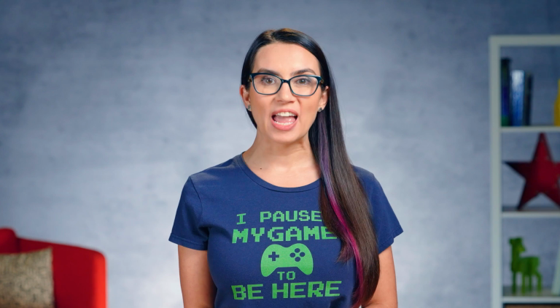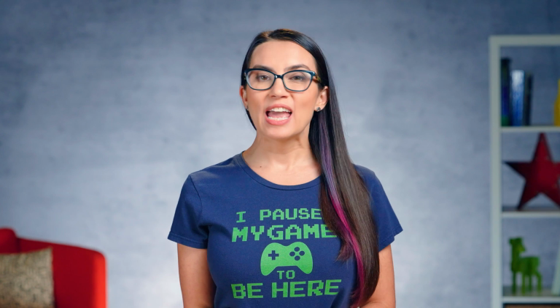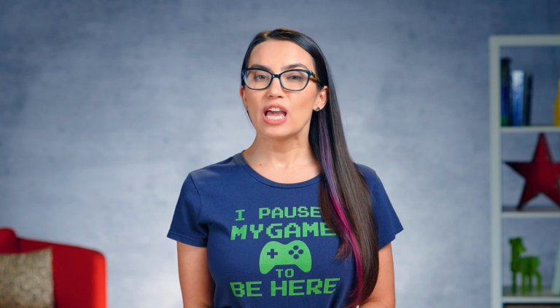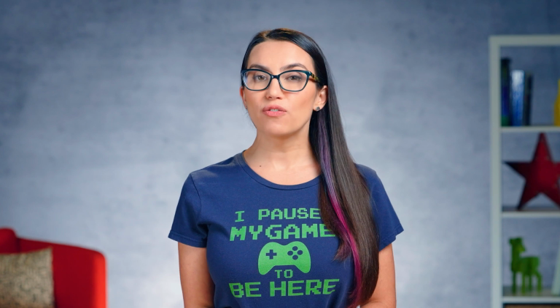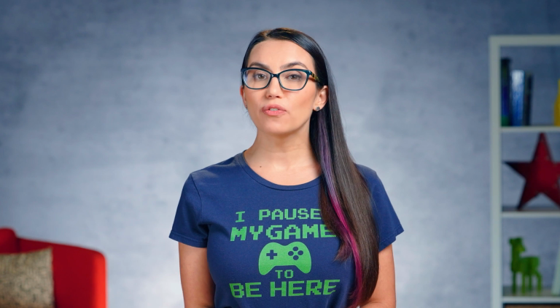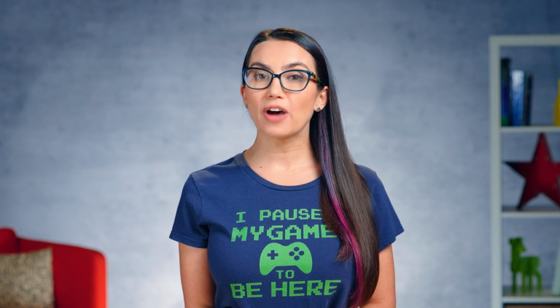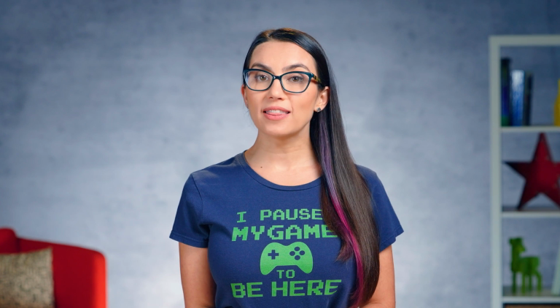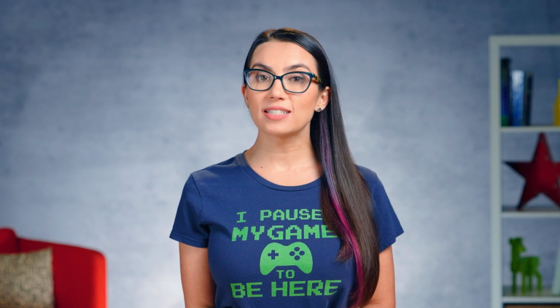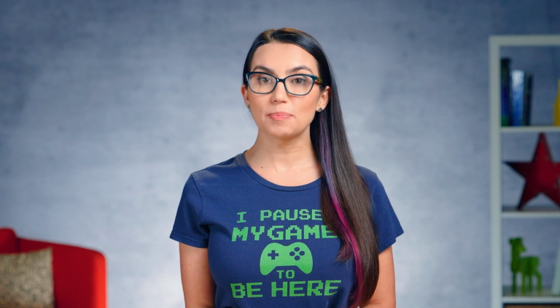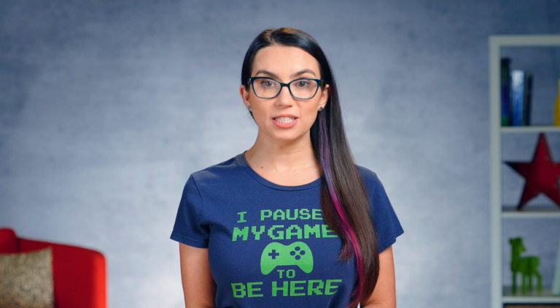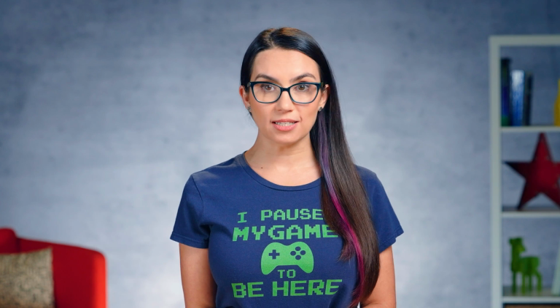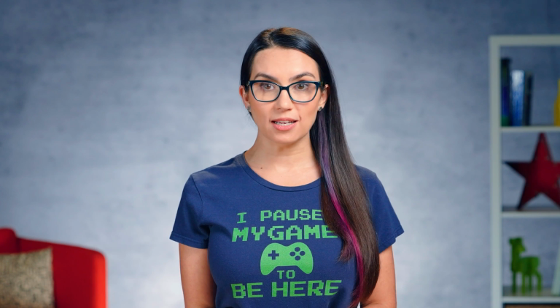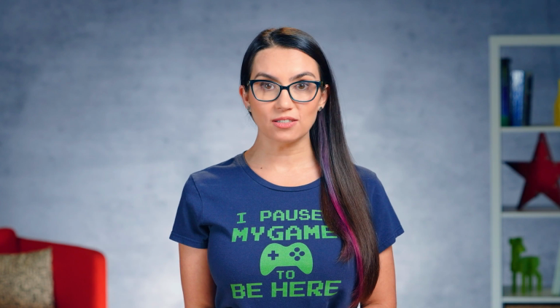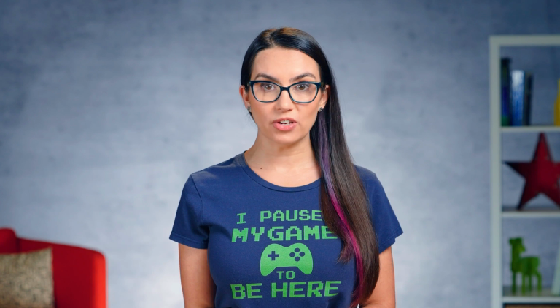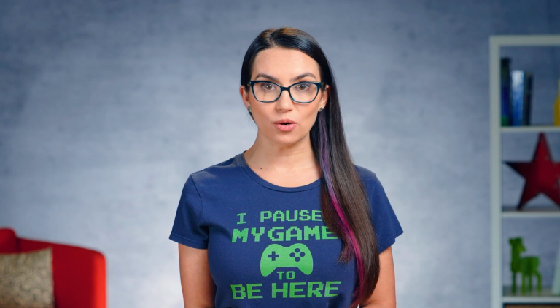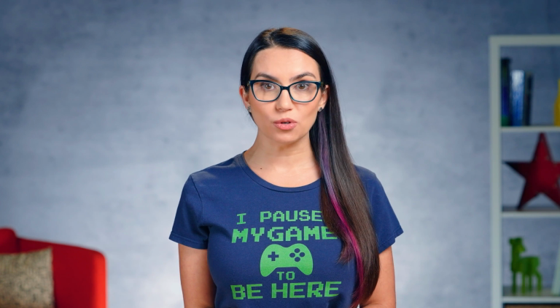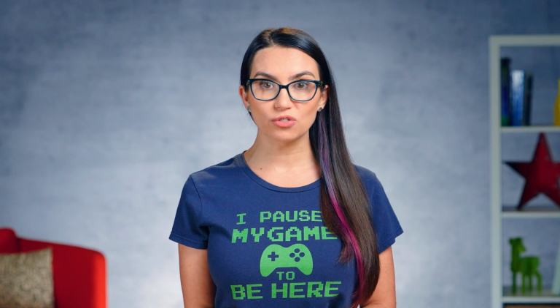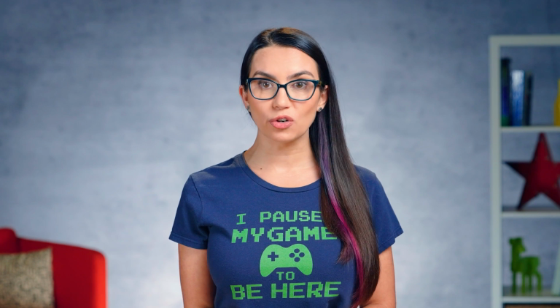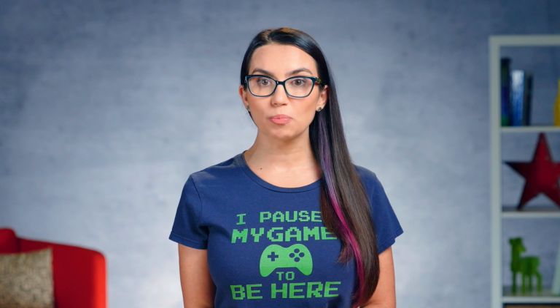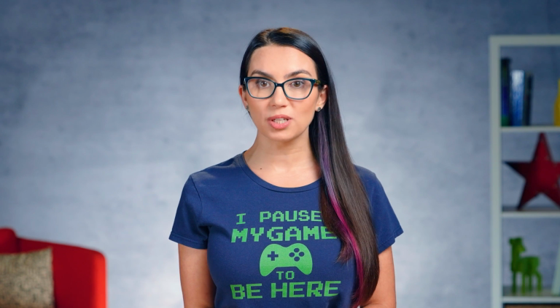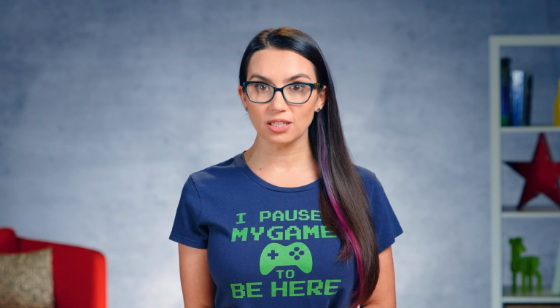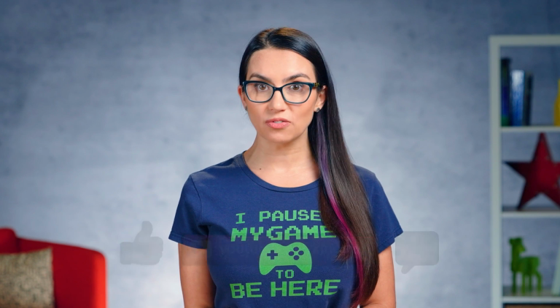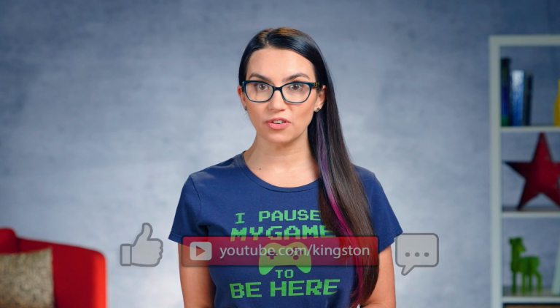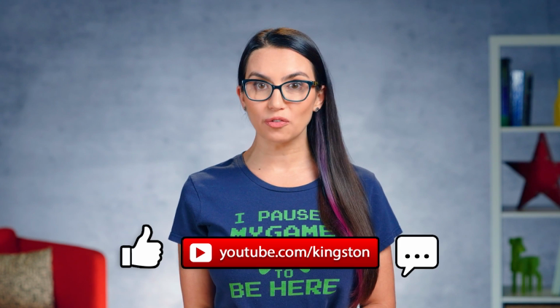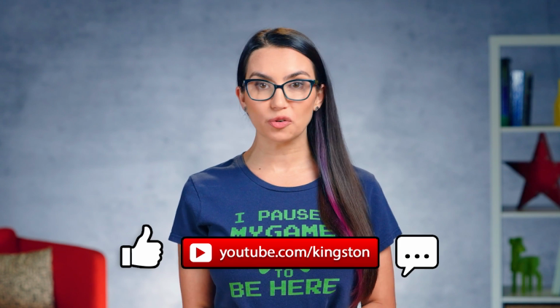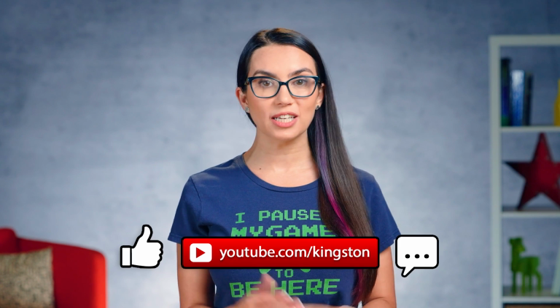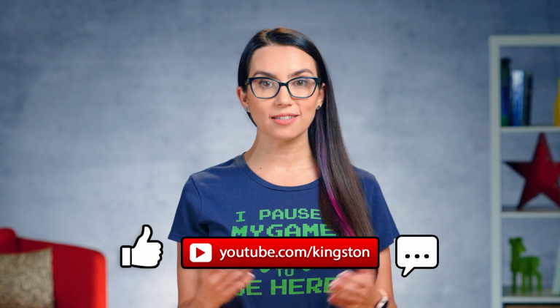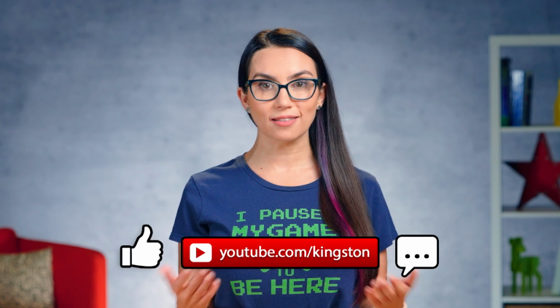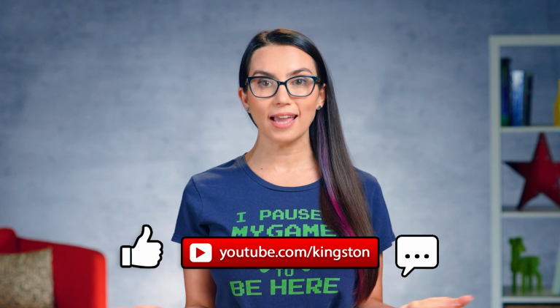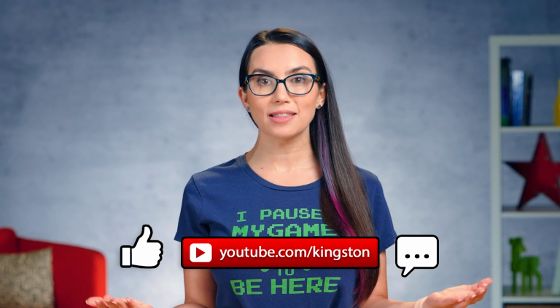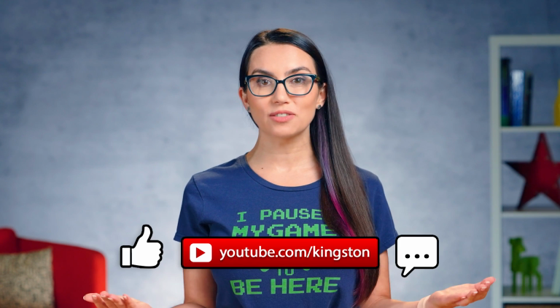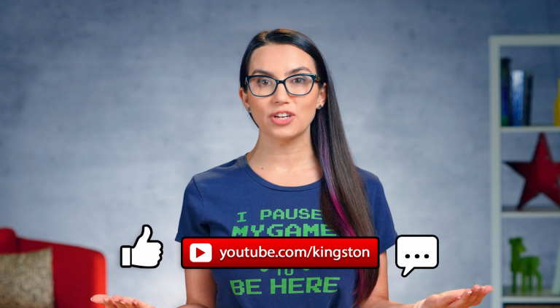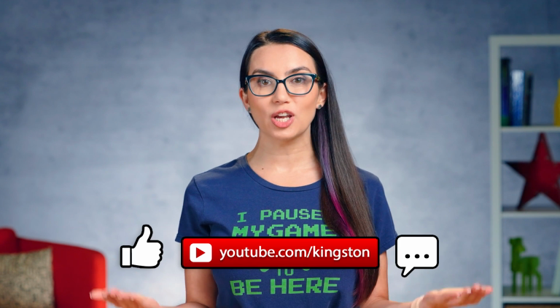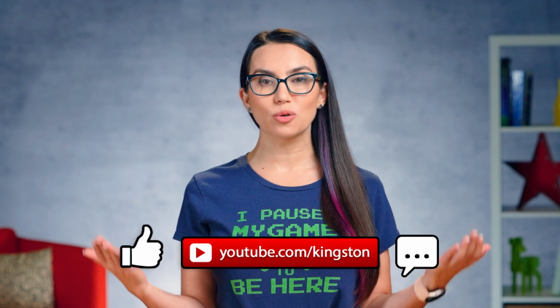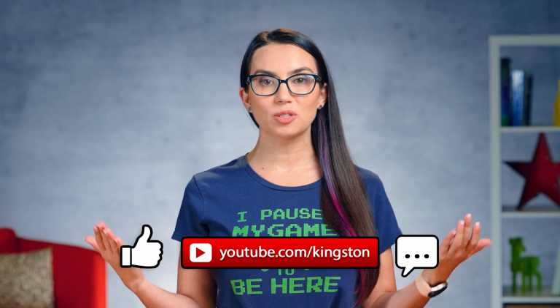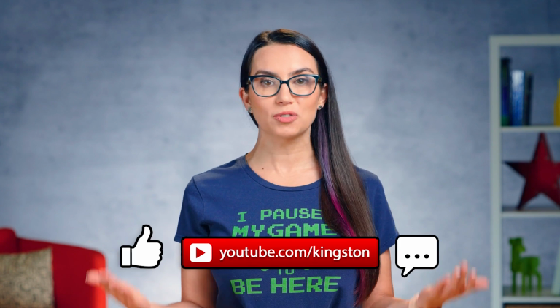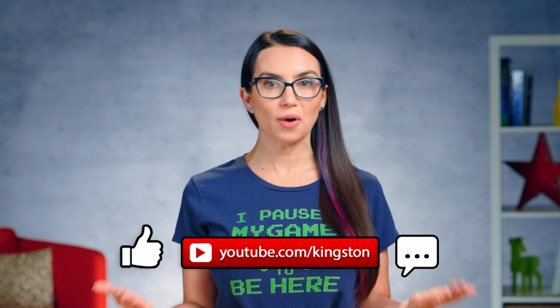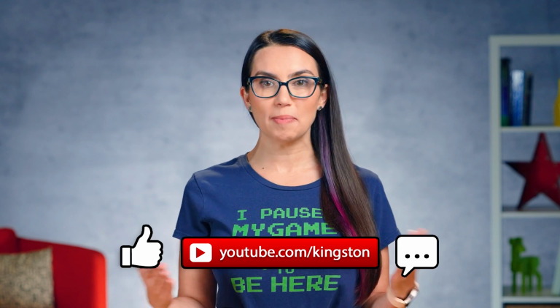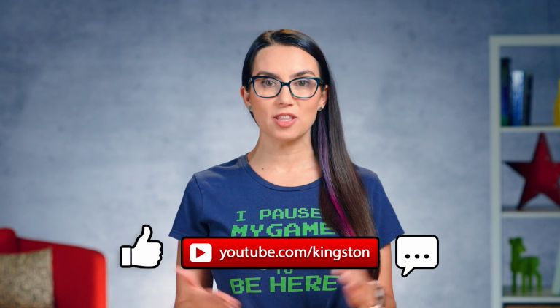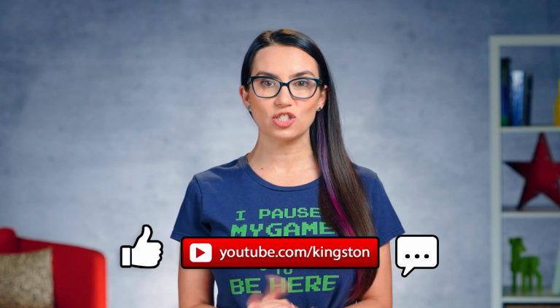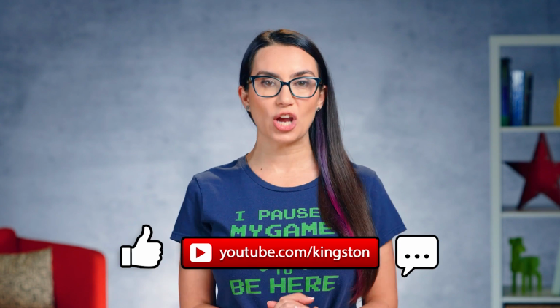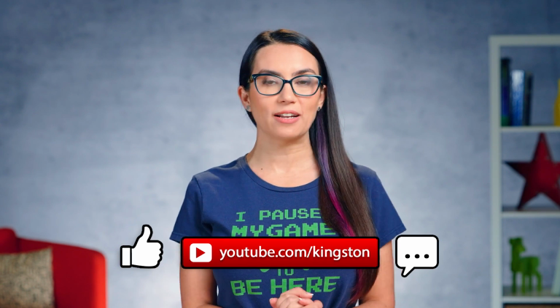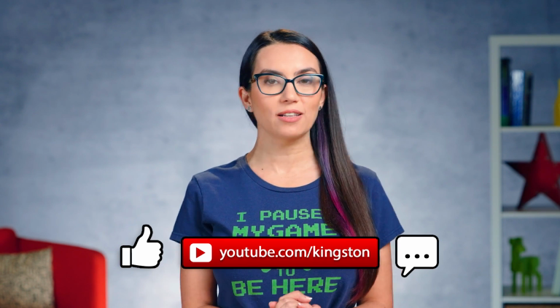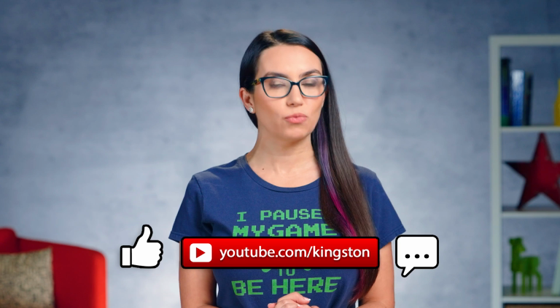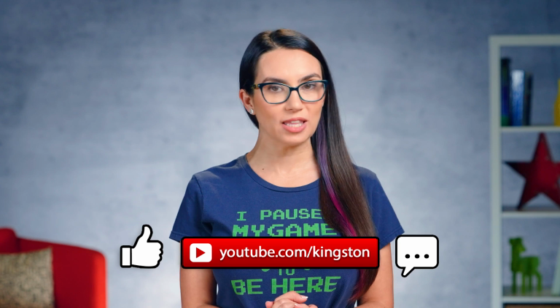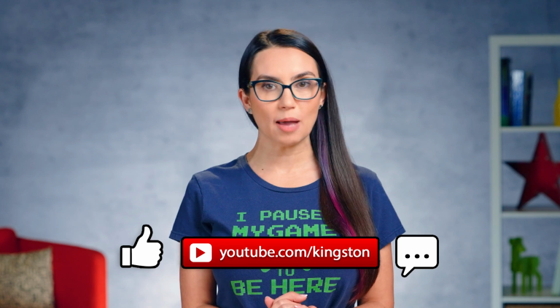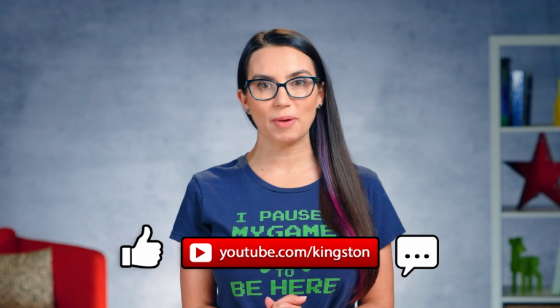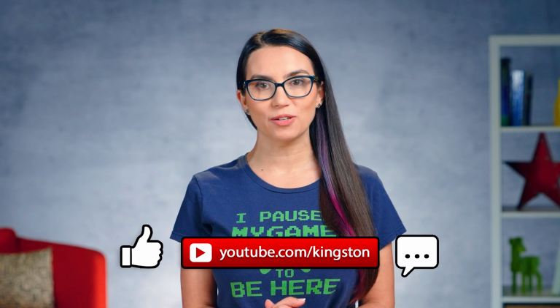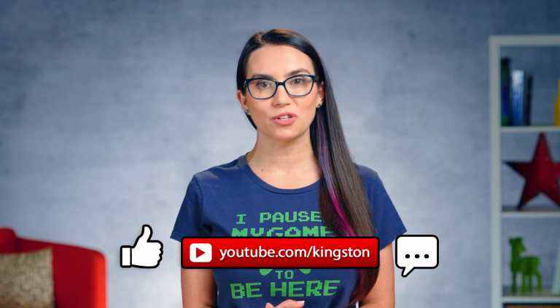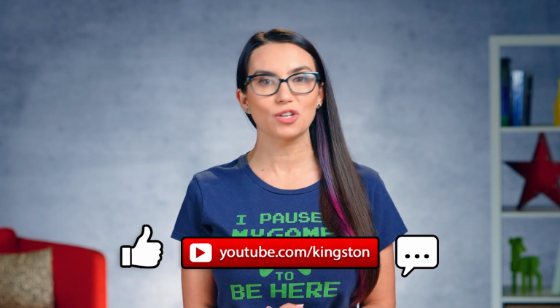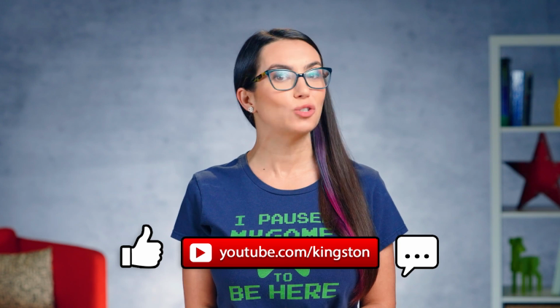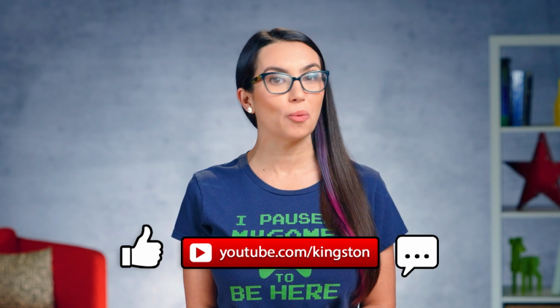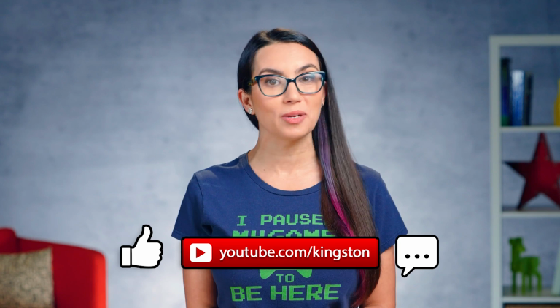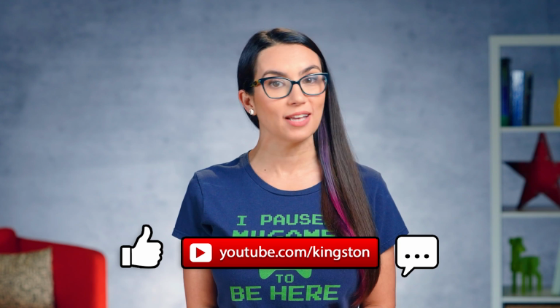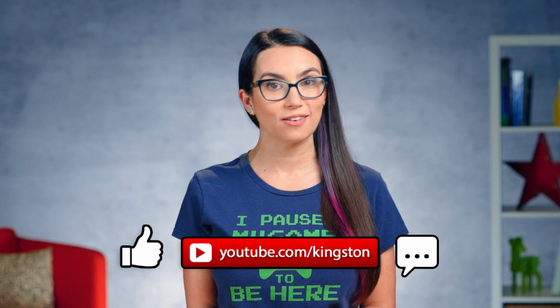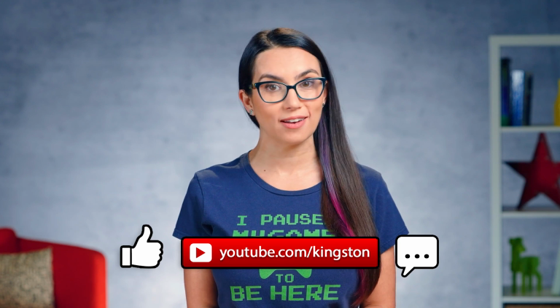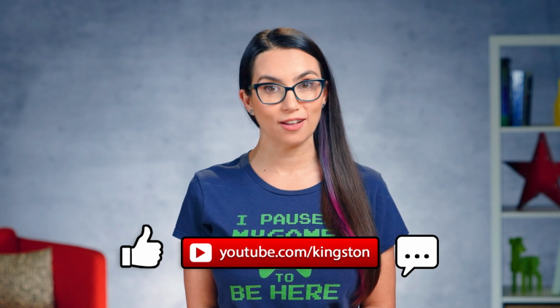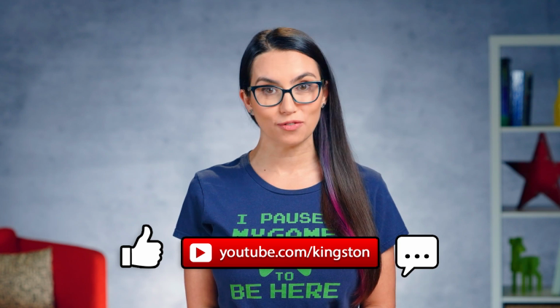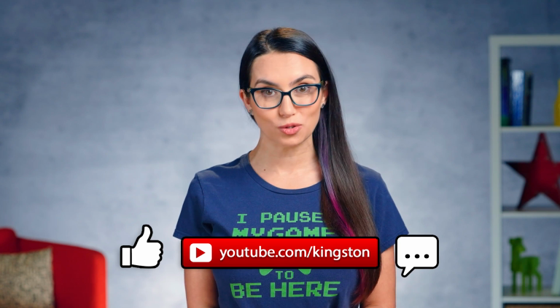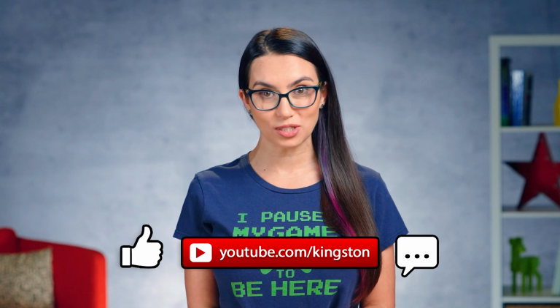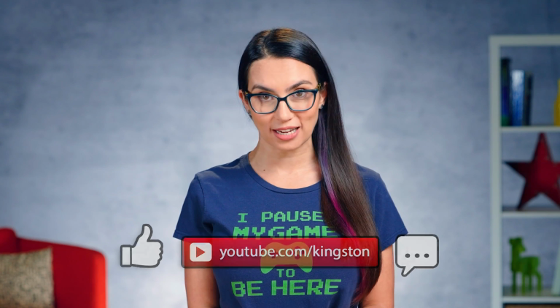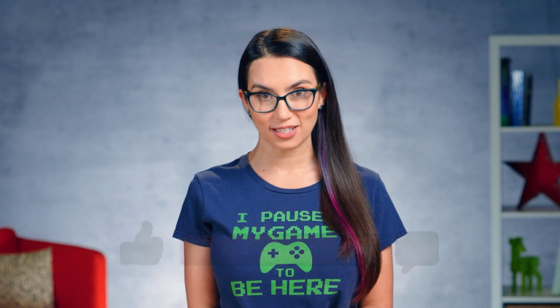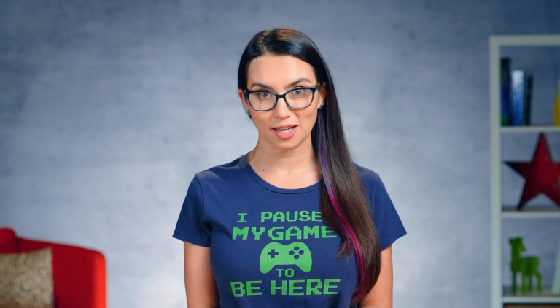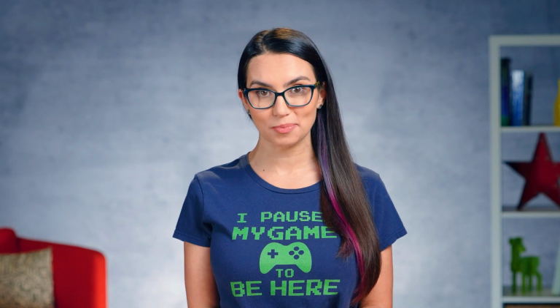If you find the tips in today's video useful, please feel free to like this video, subscribe to this channel, and ring that bell so that you don't miss out on any future tech tips.